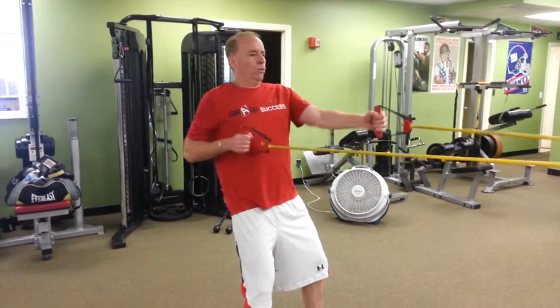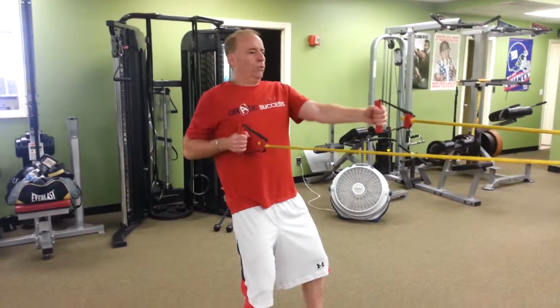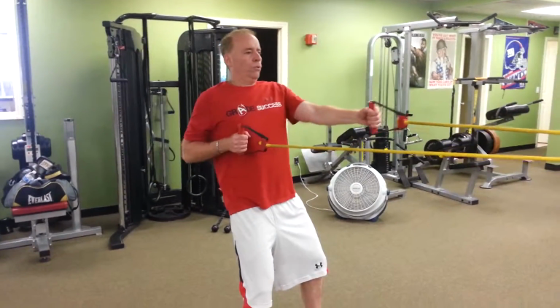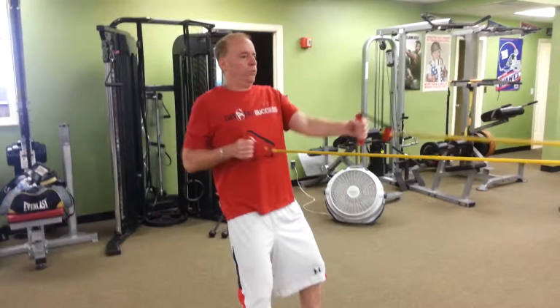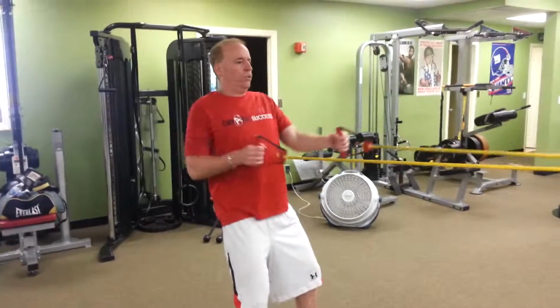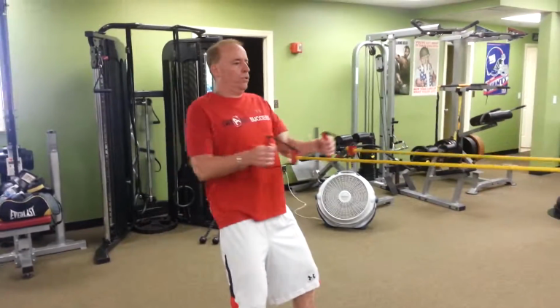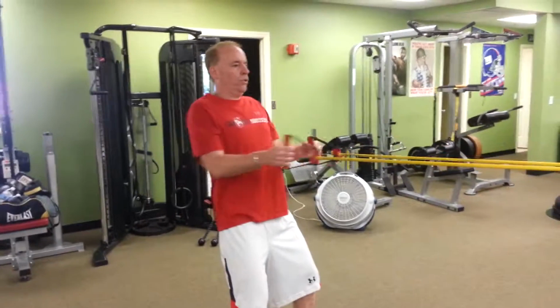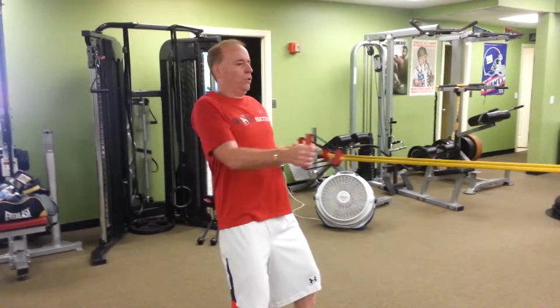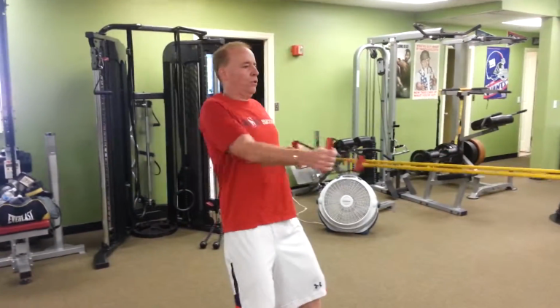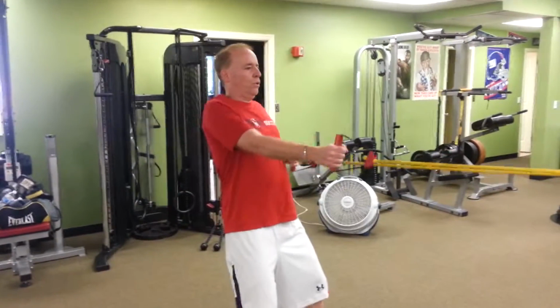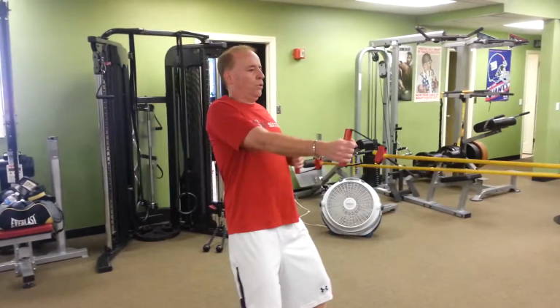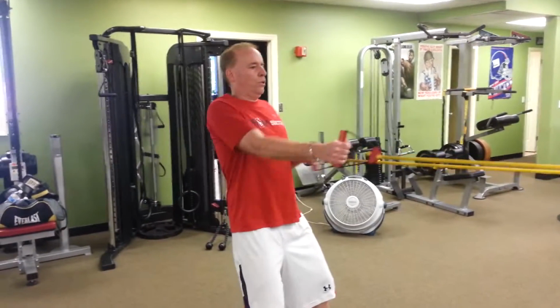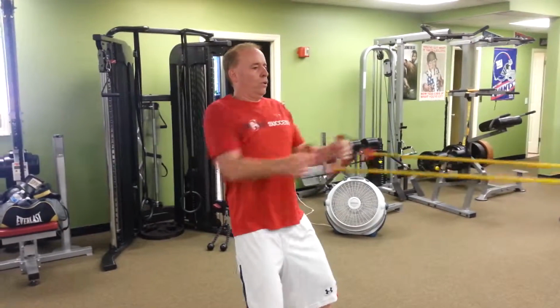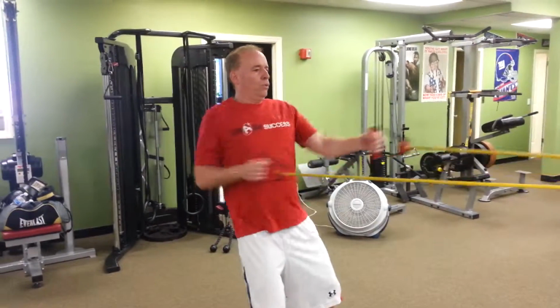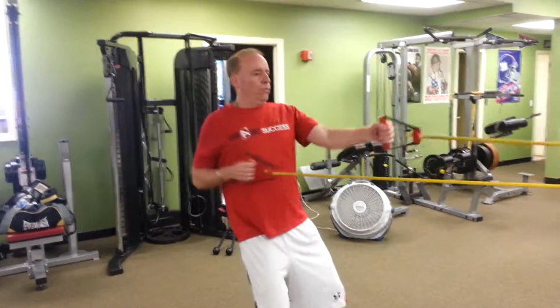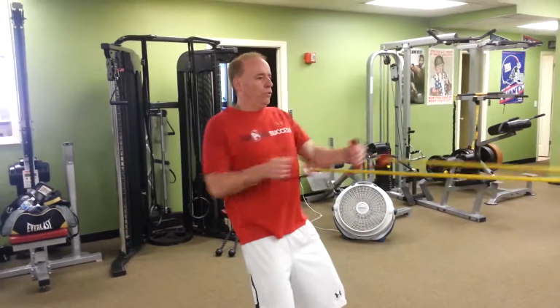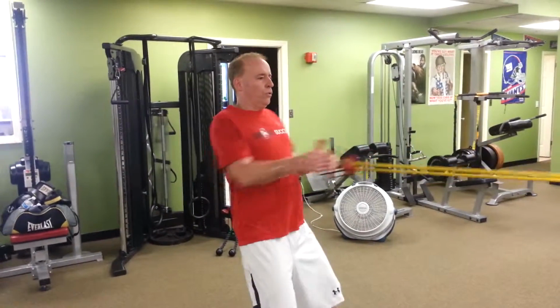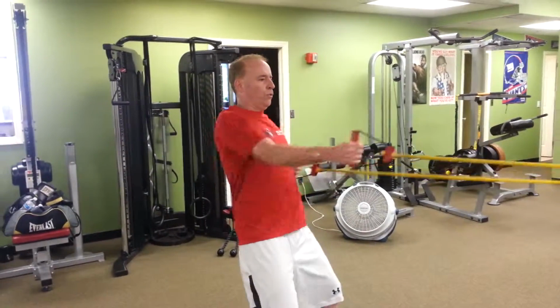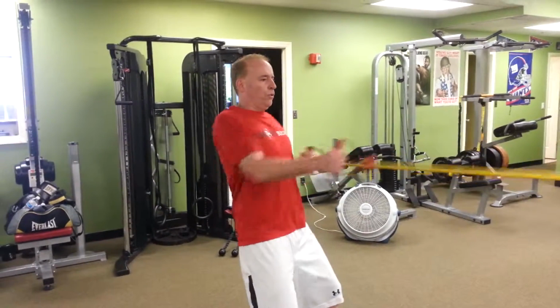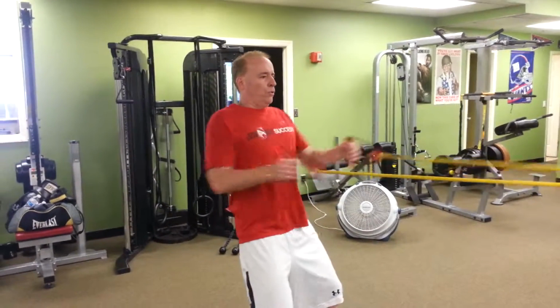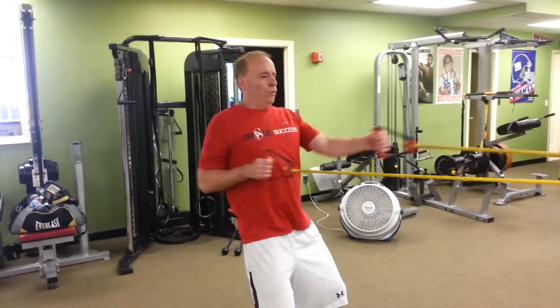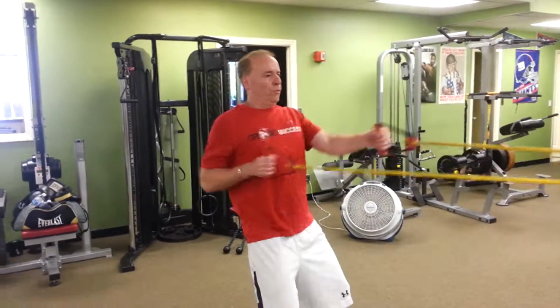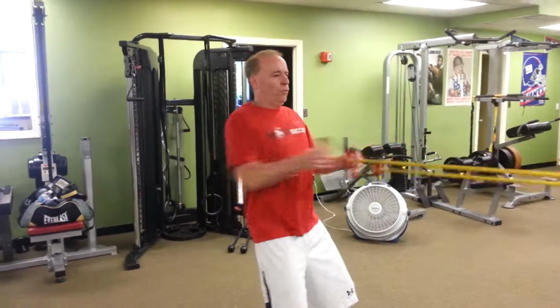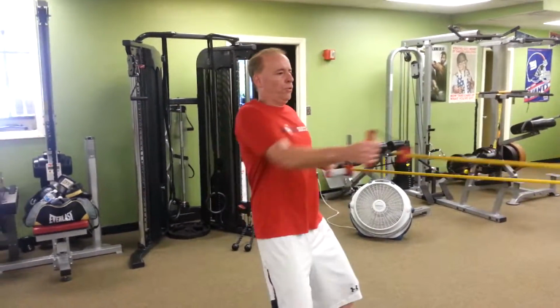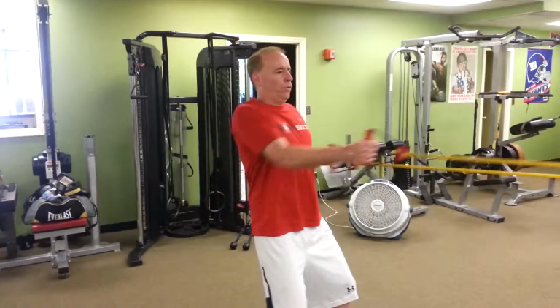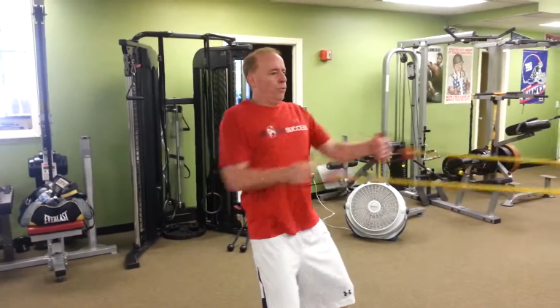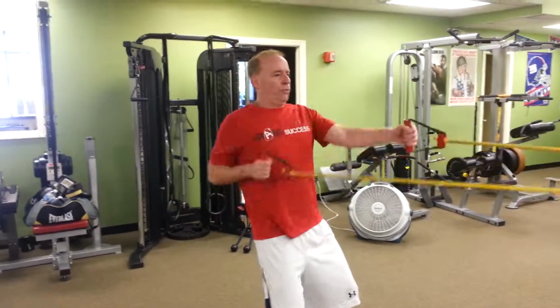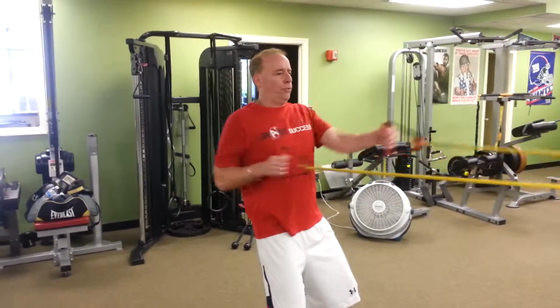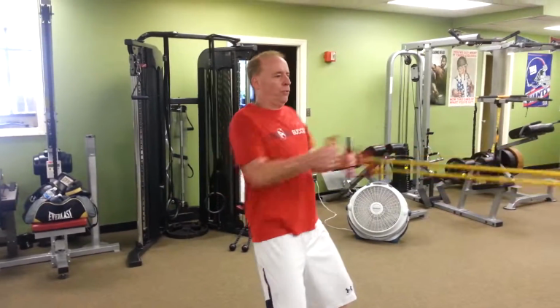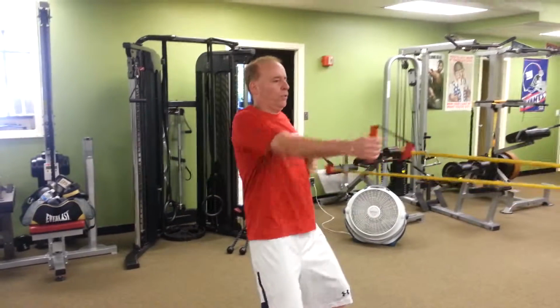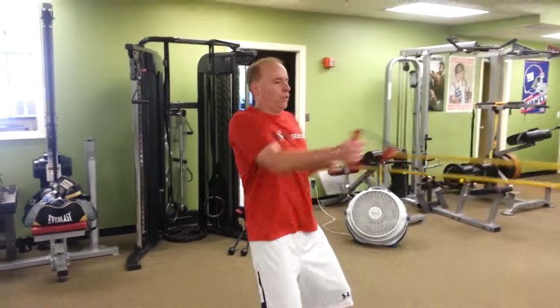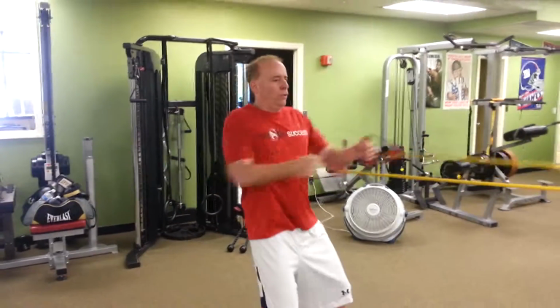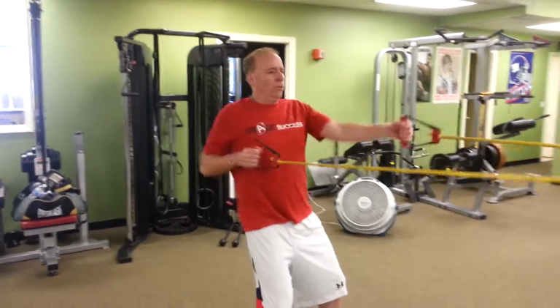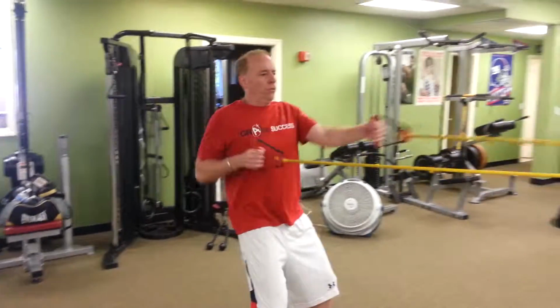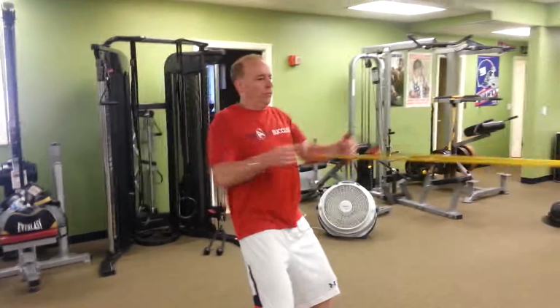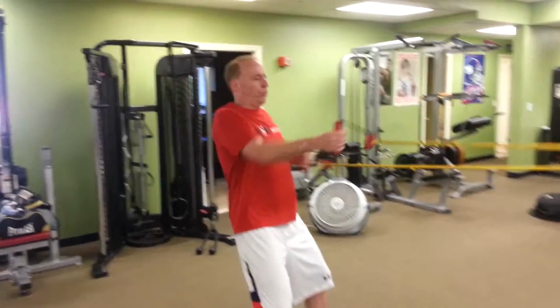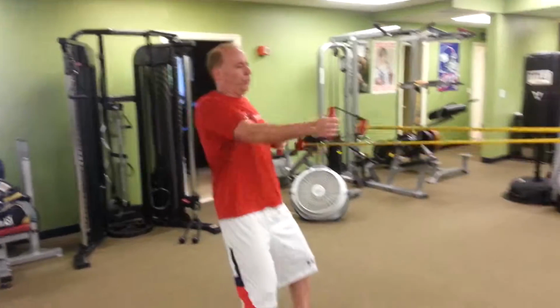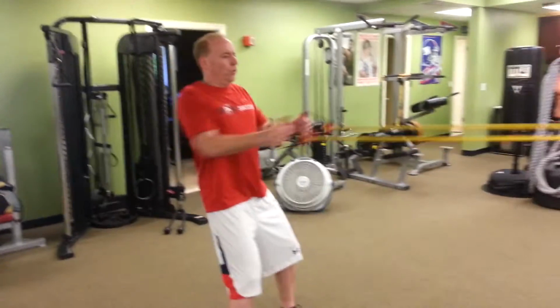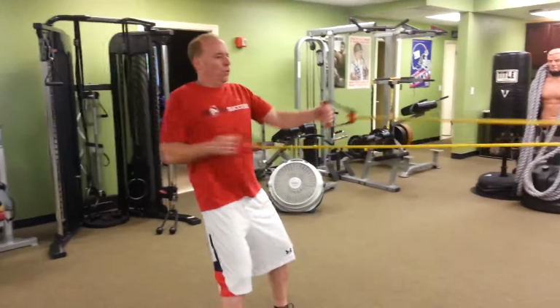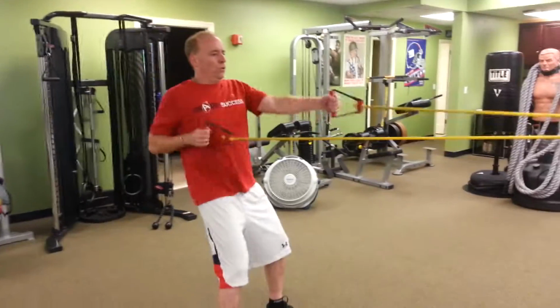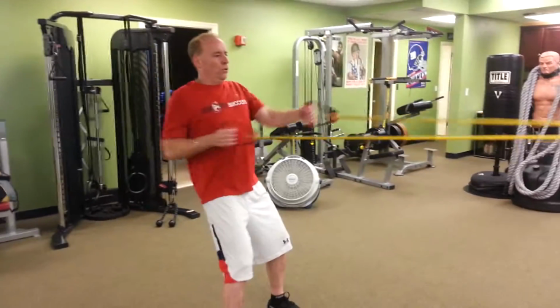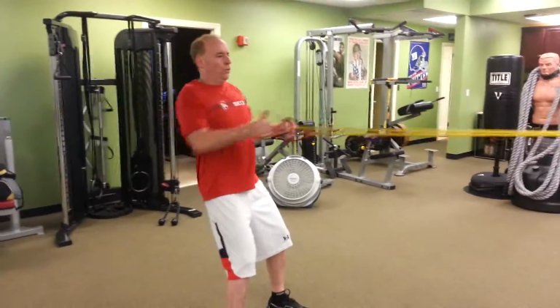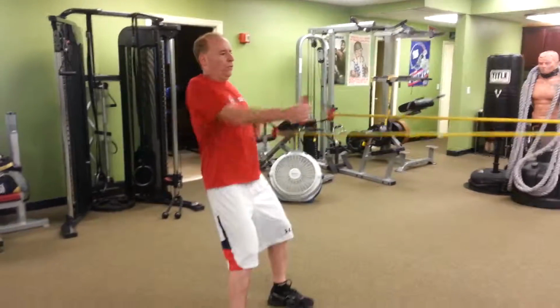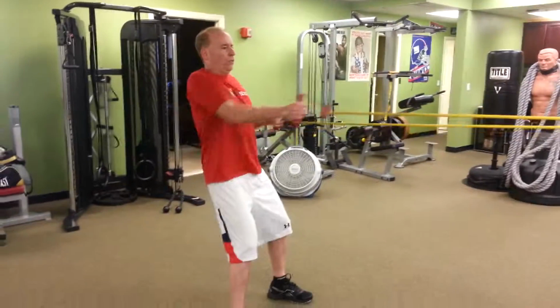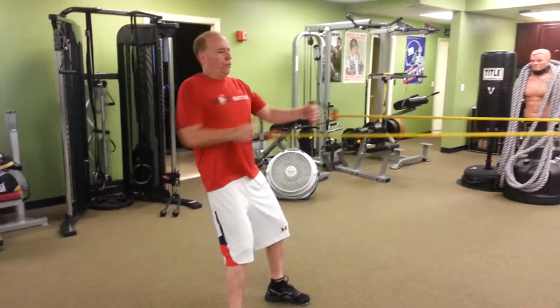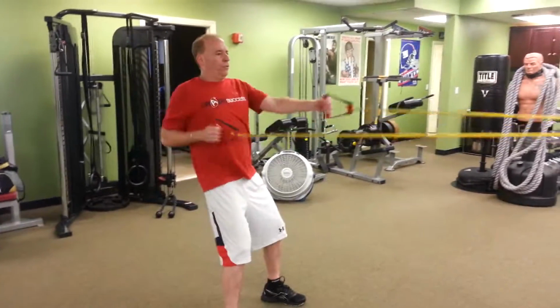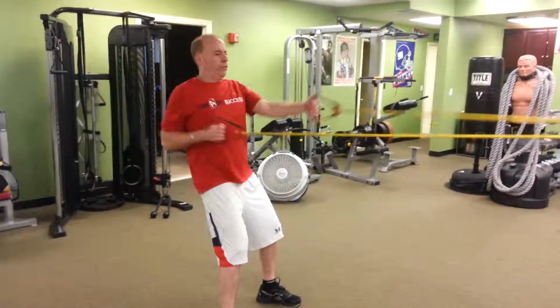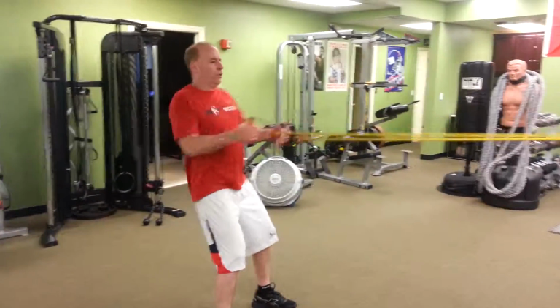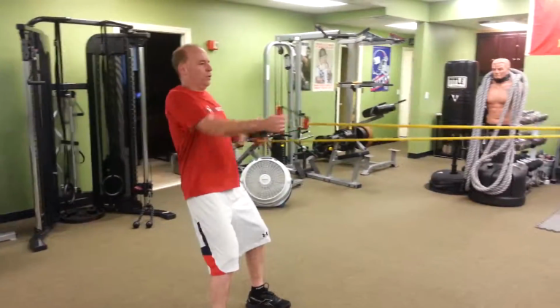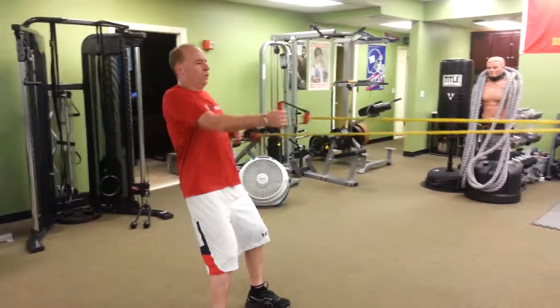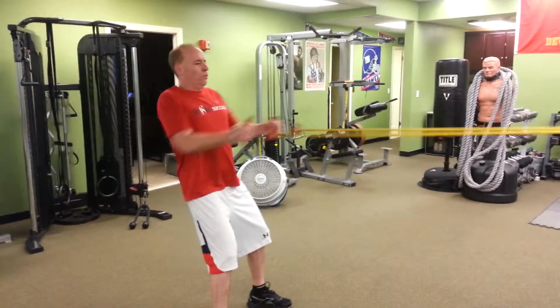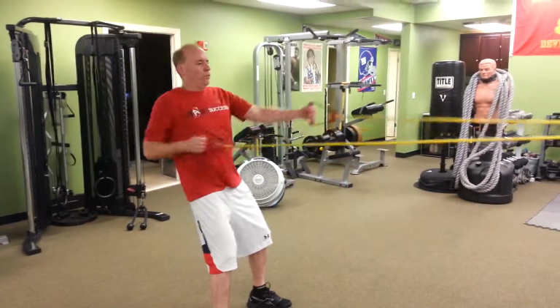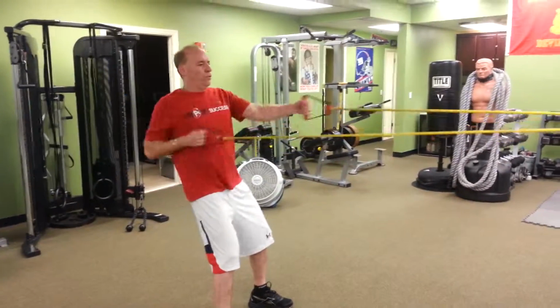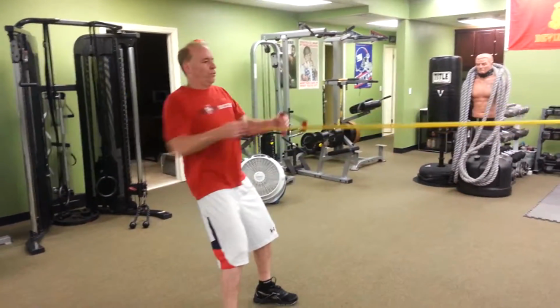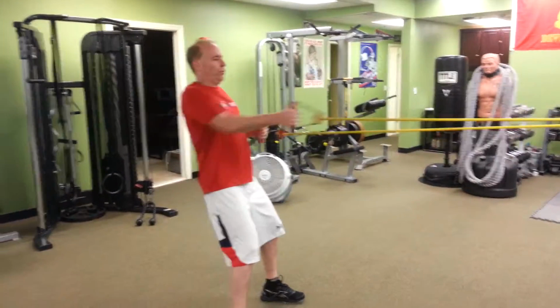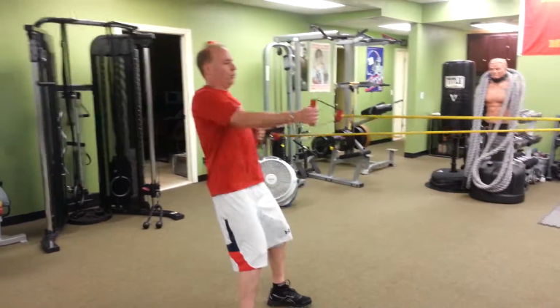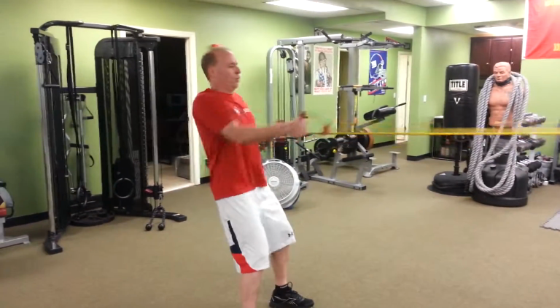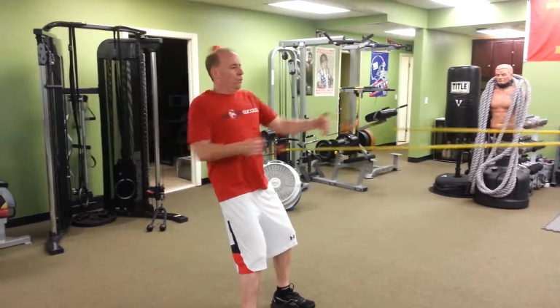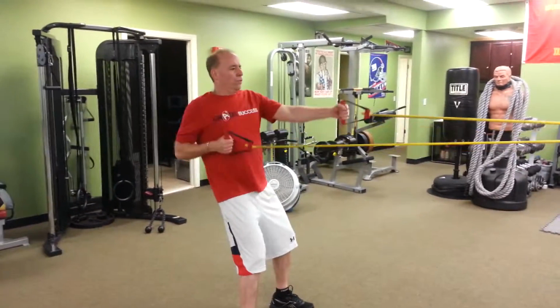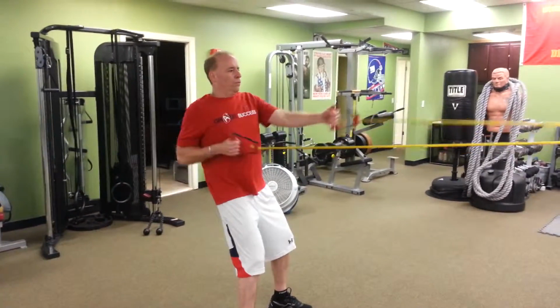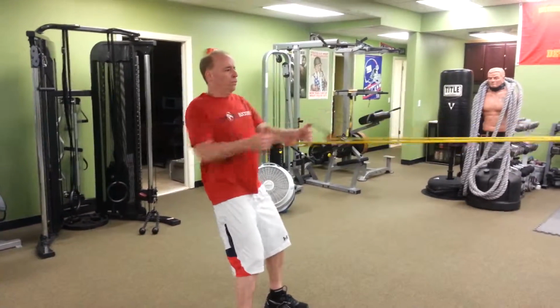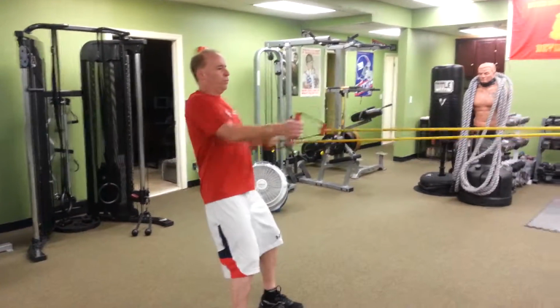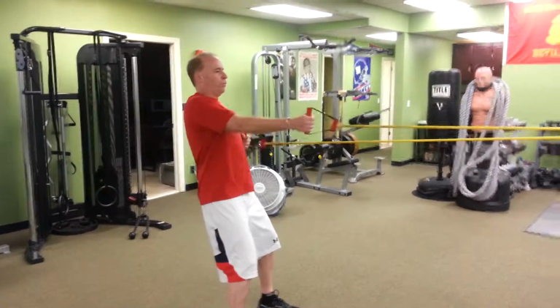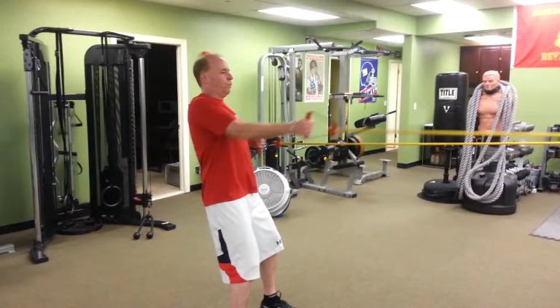And now full speed pump — five seconds. Go. Five, four, three, two, one. Time.